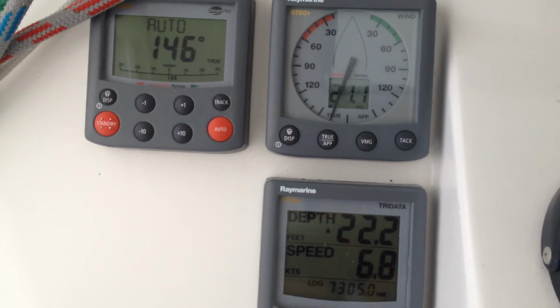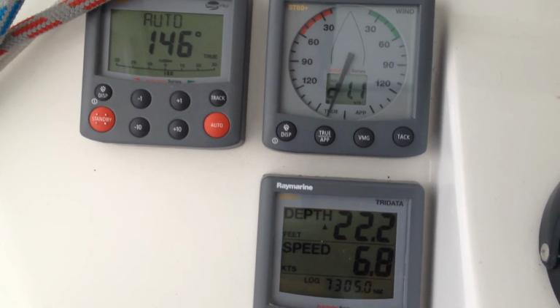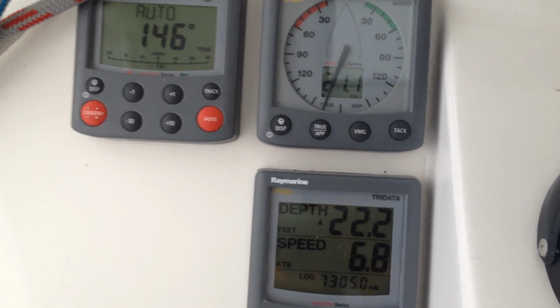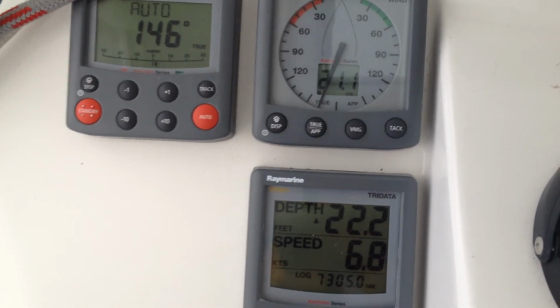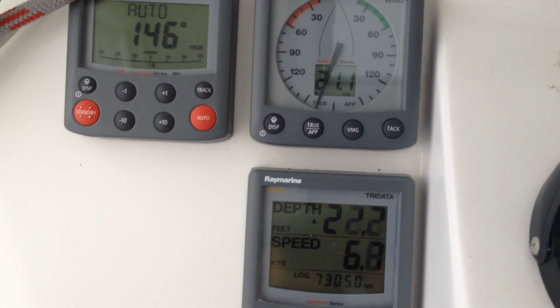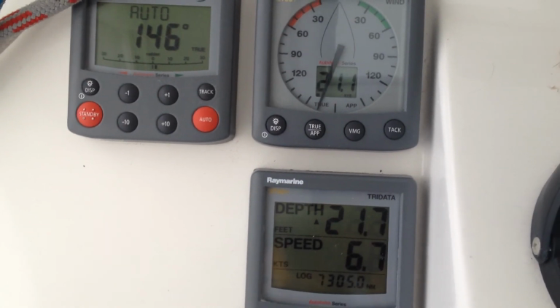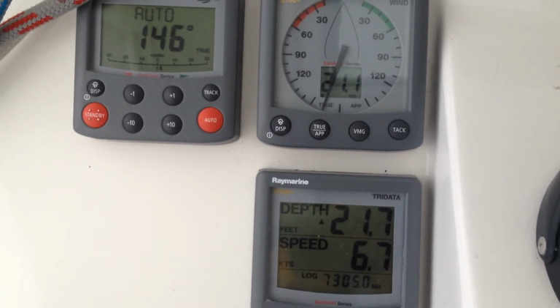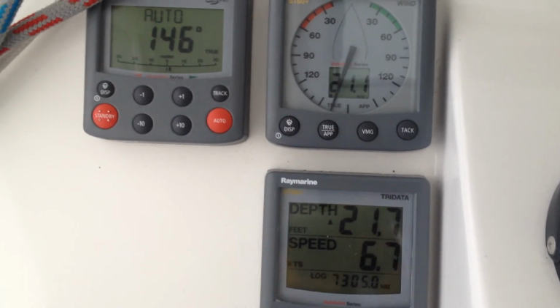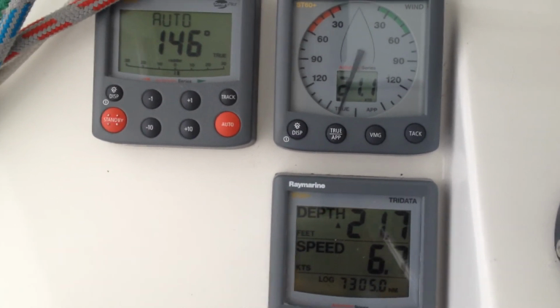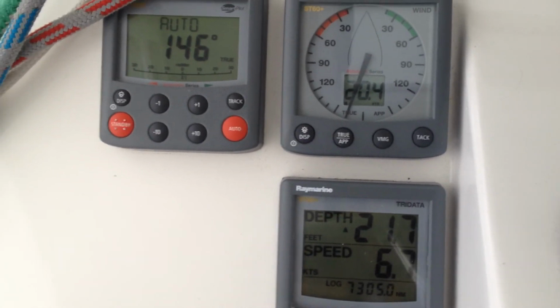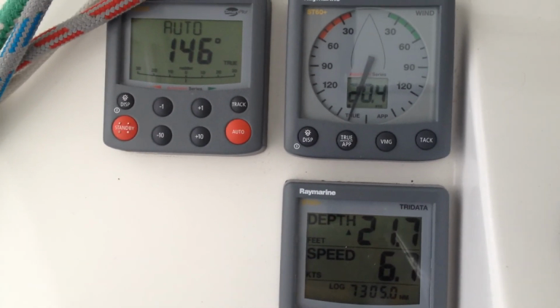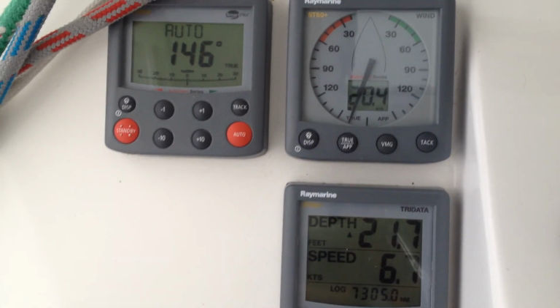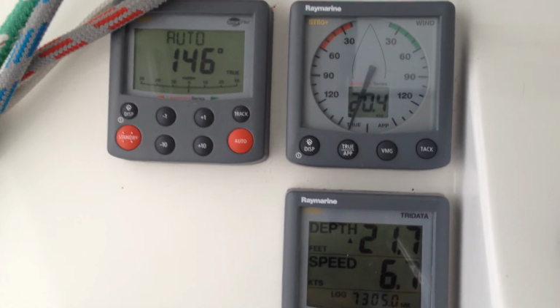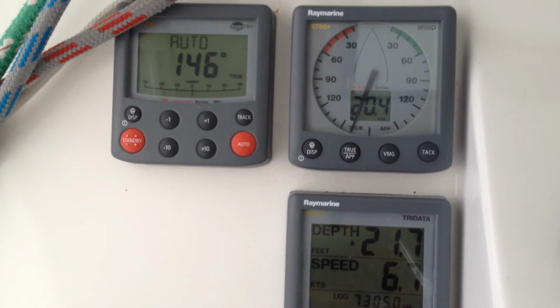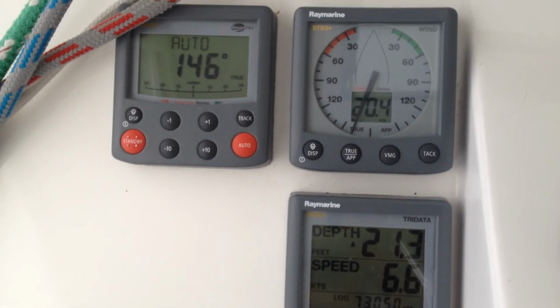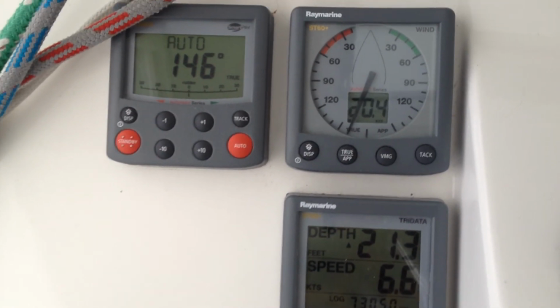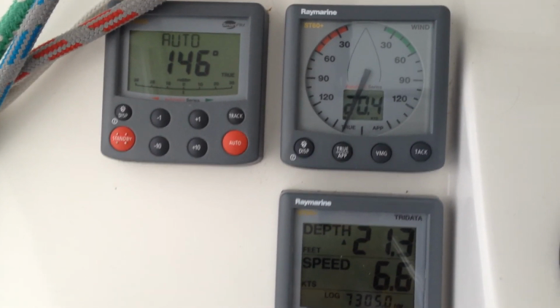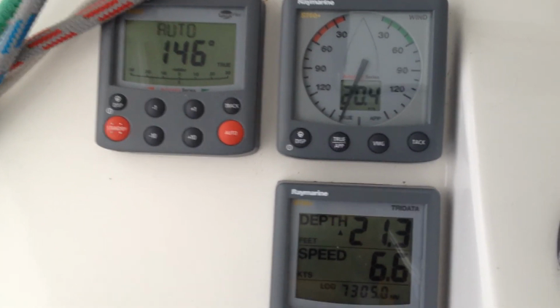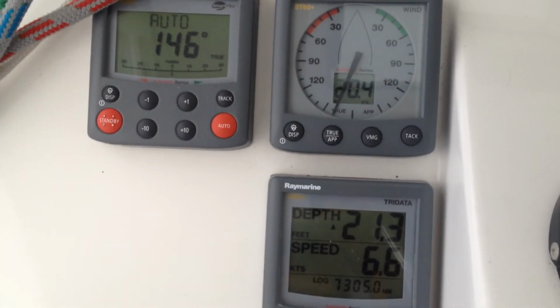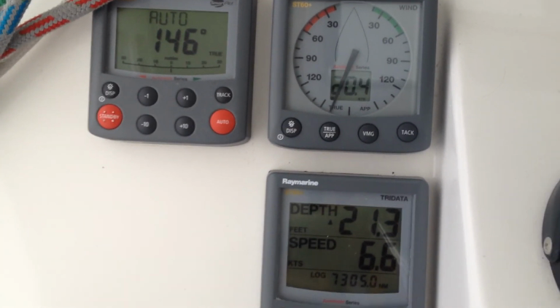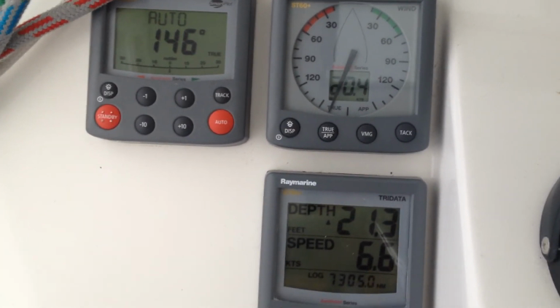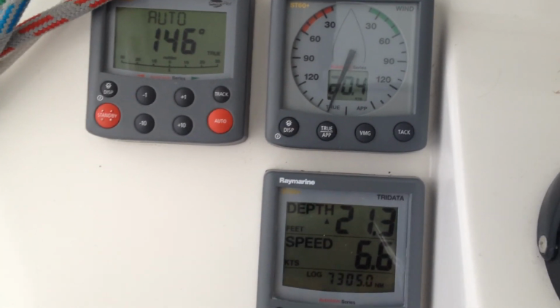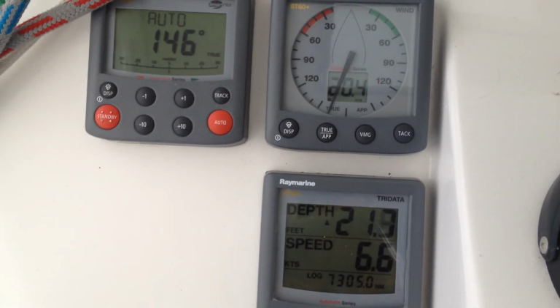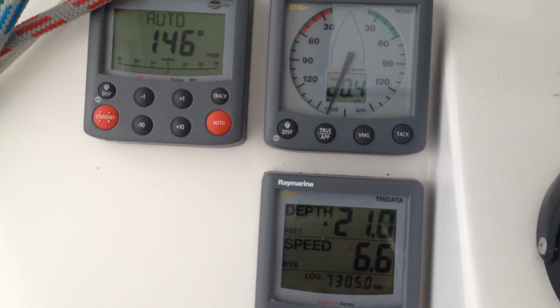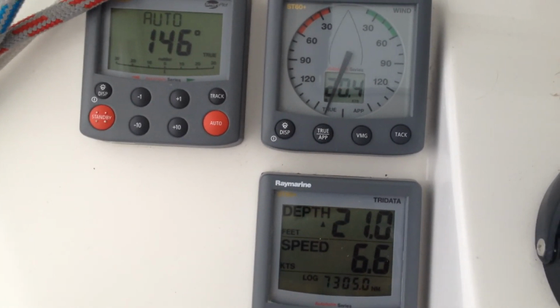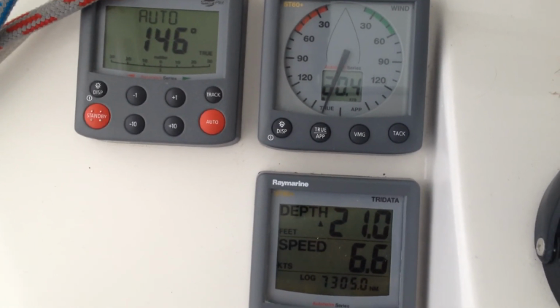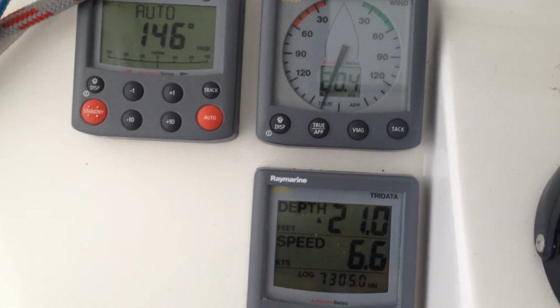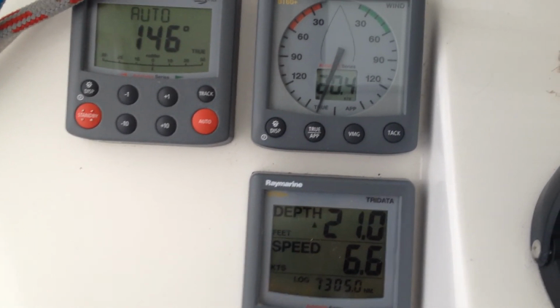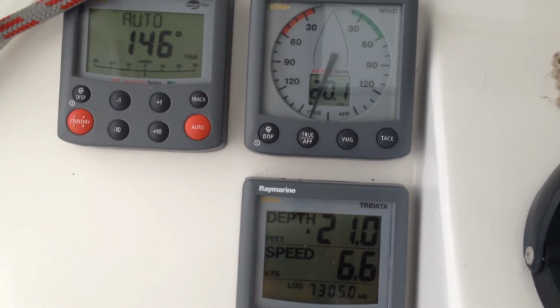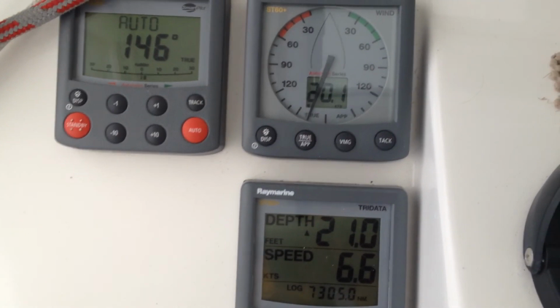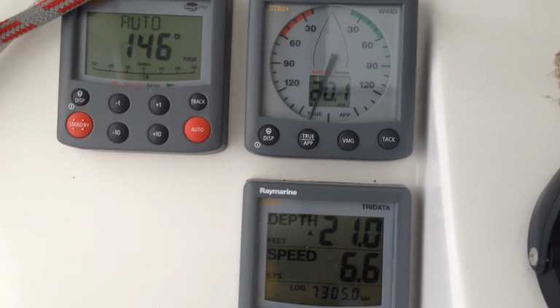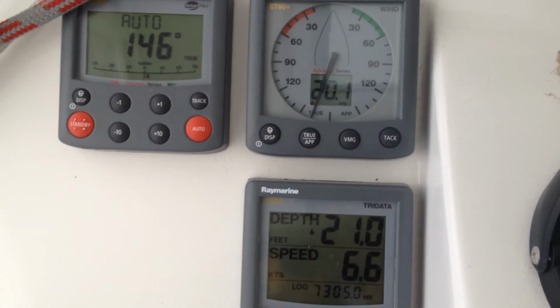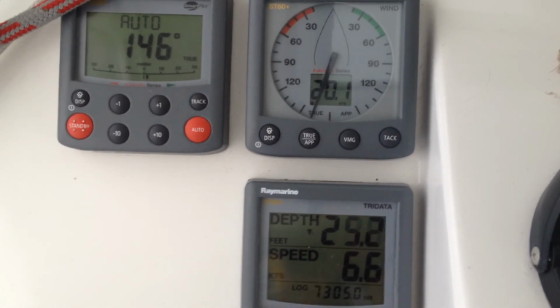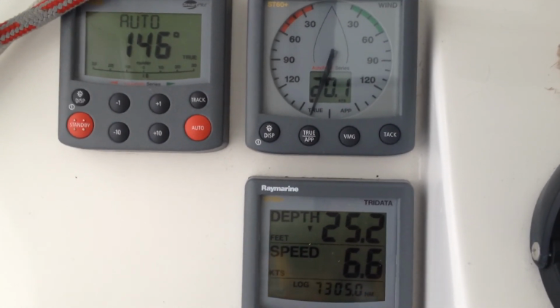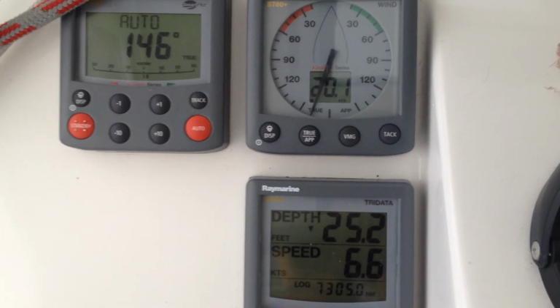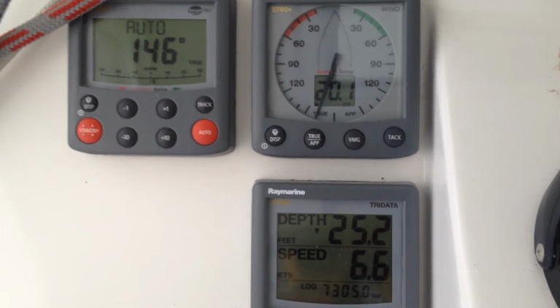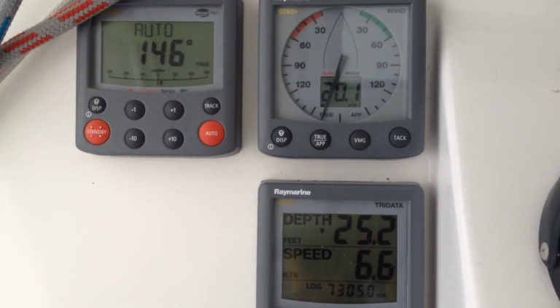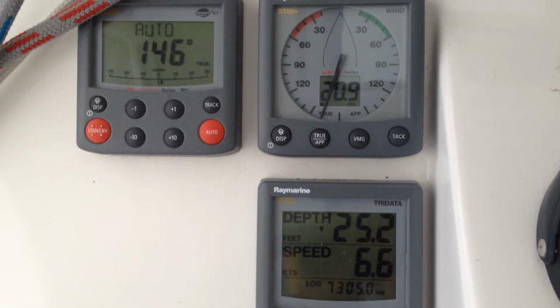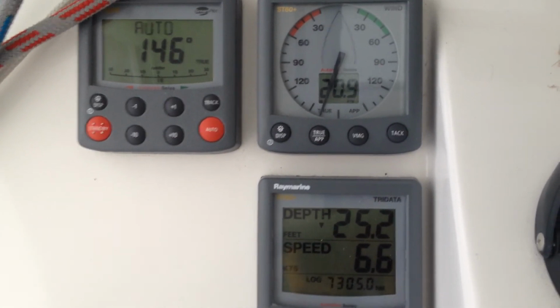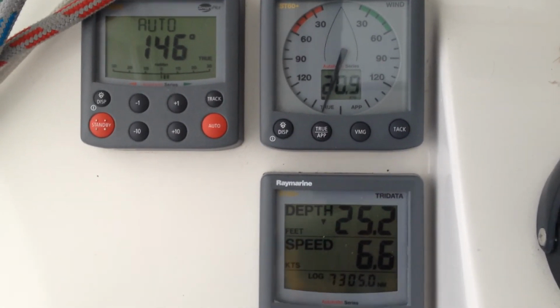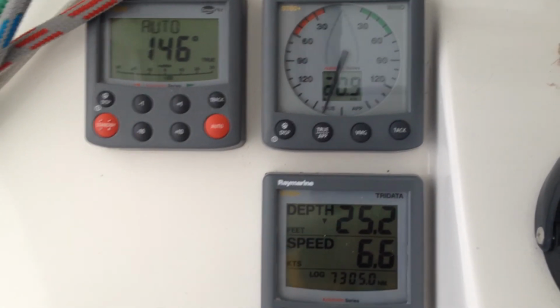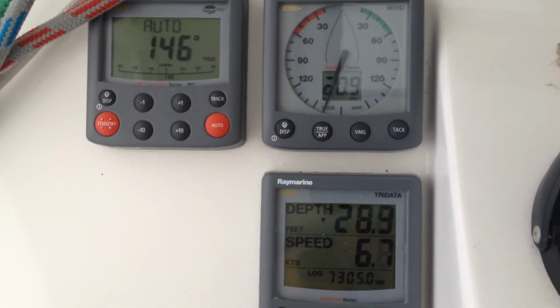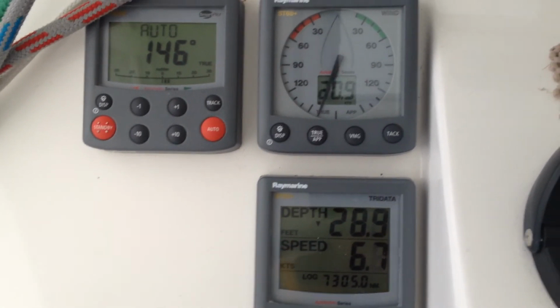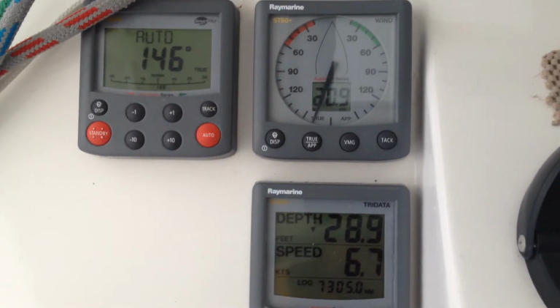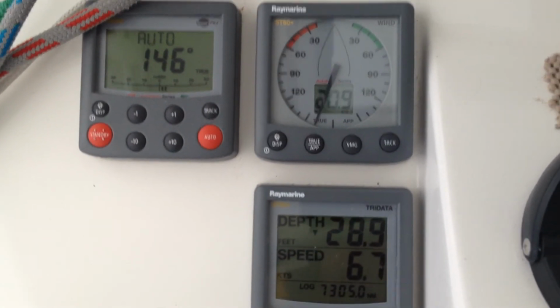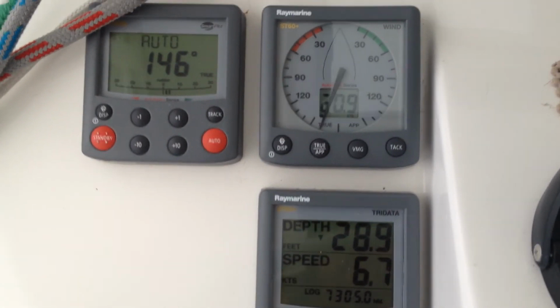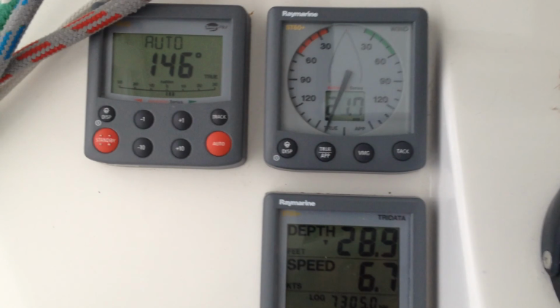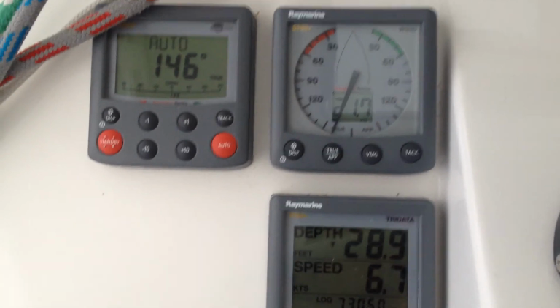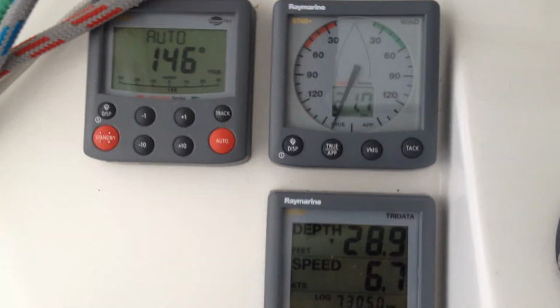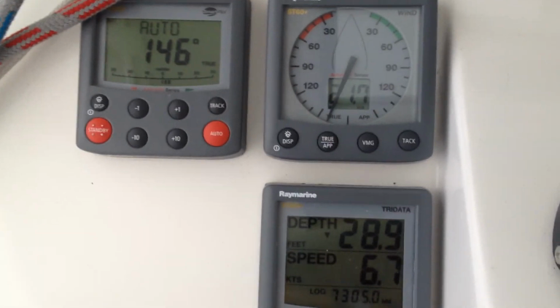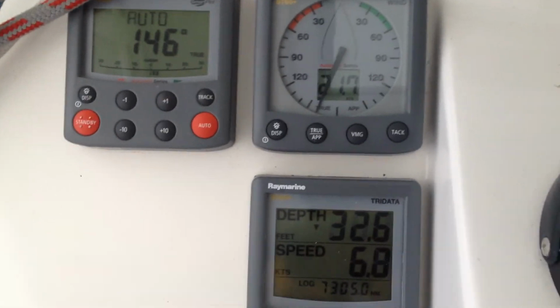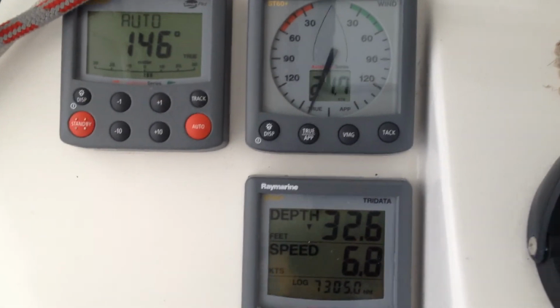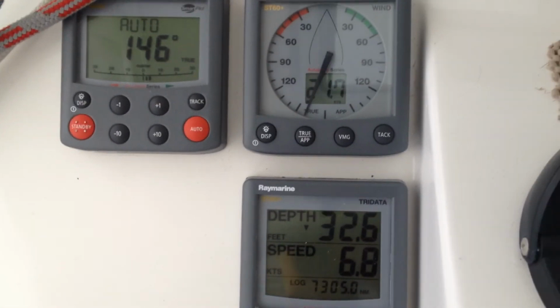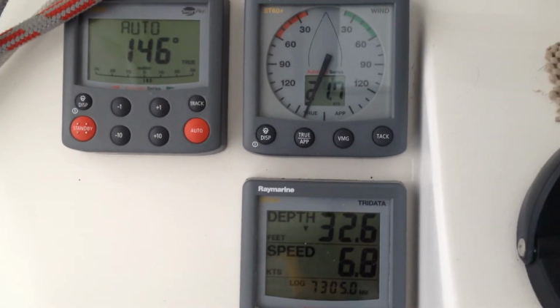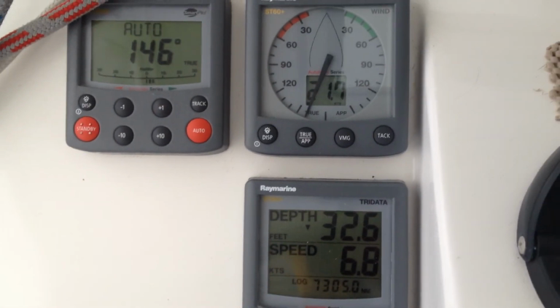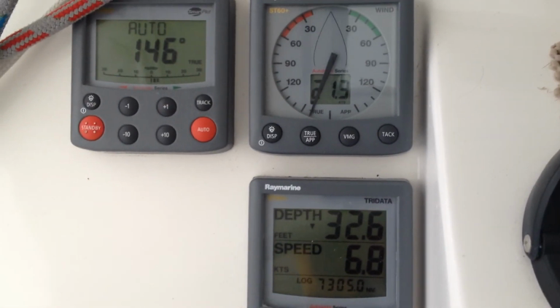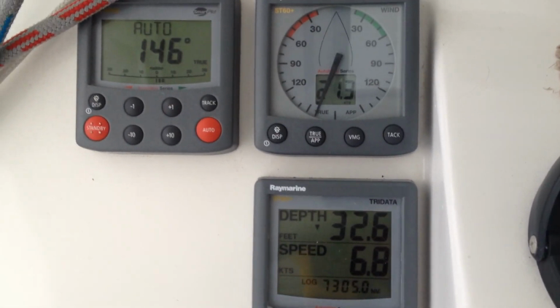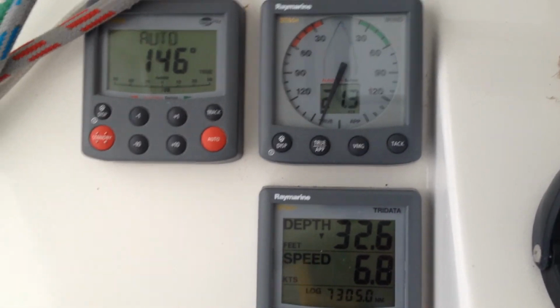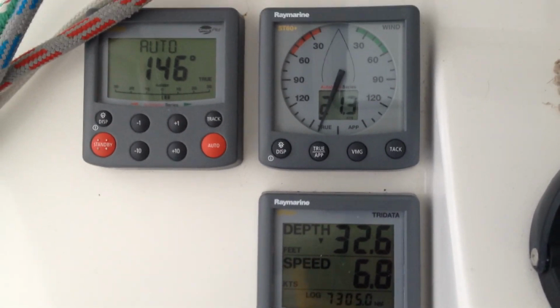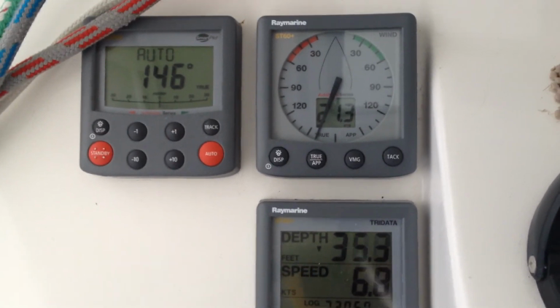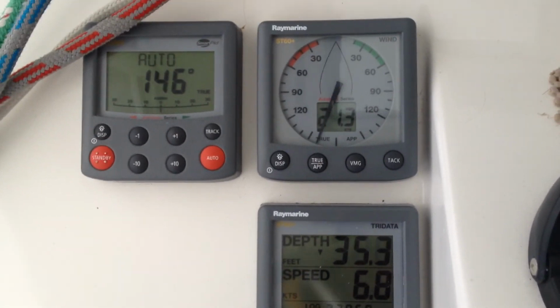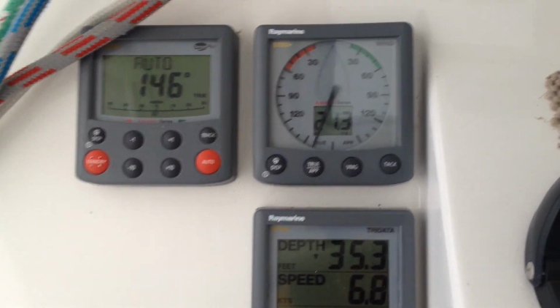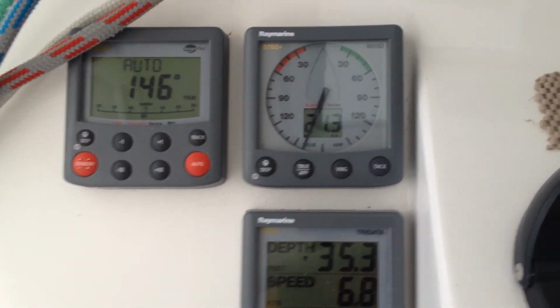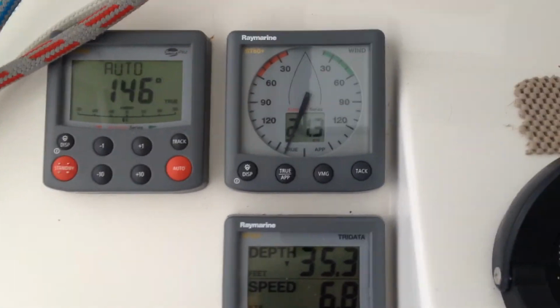We're sitting going along at 6.8 knots. We've had some surfs up over 12 knots, and that's why we're not running with a main anymore.